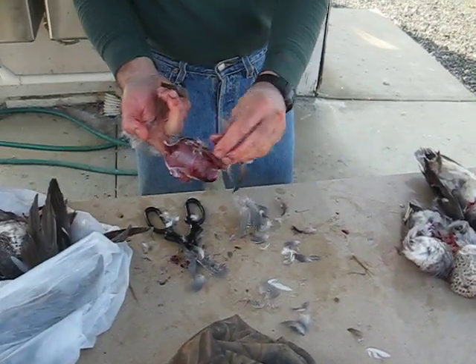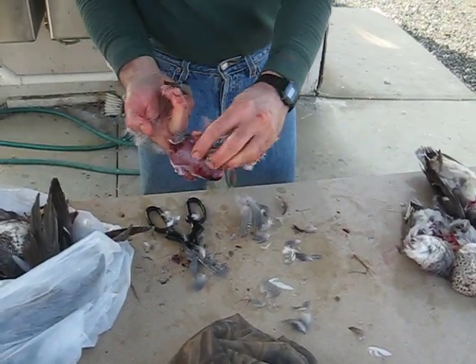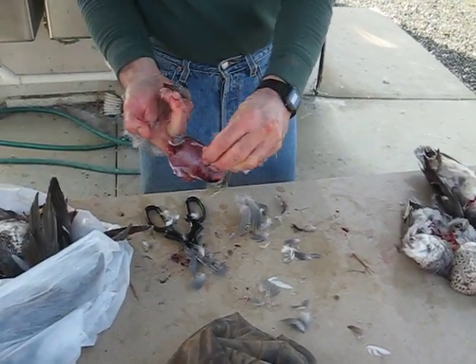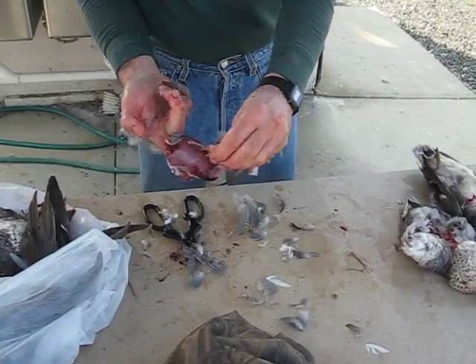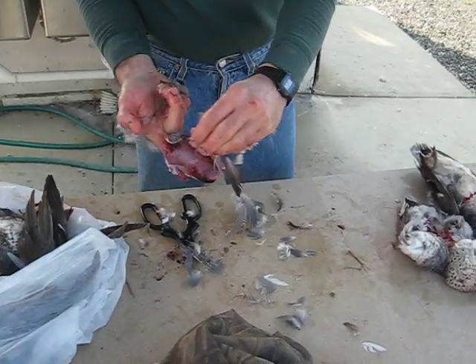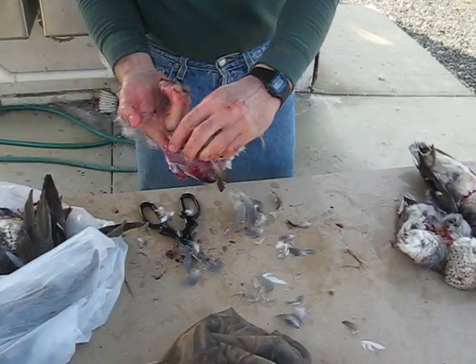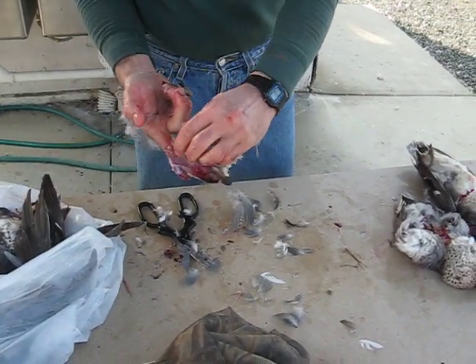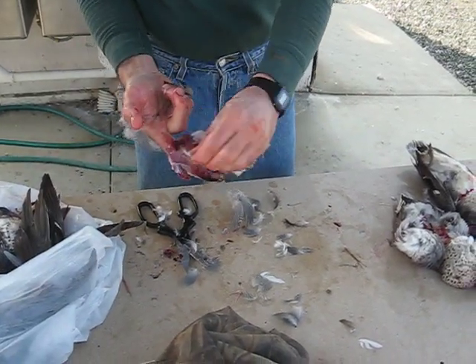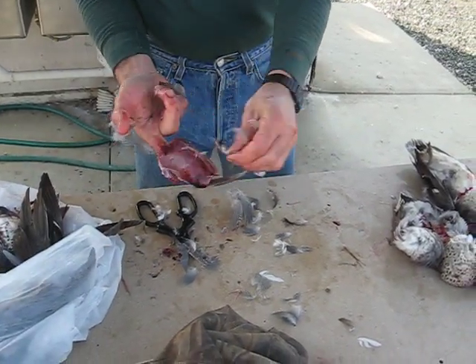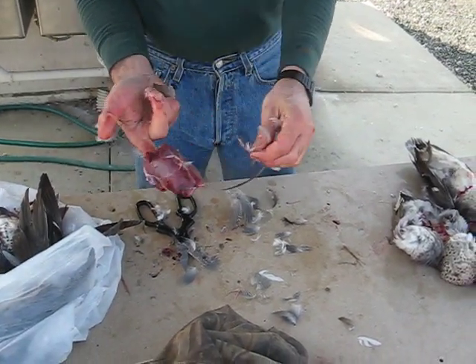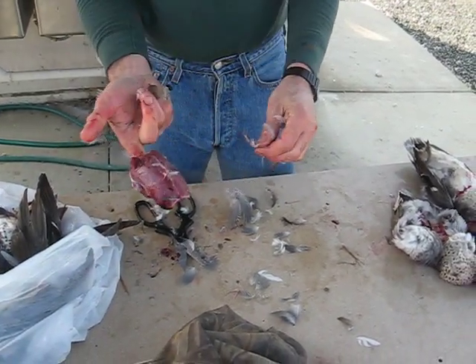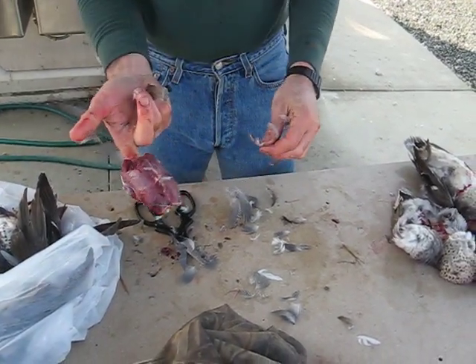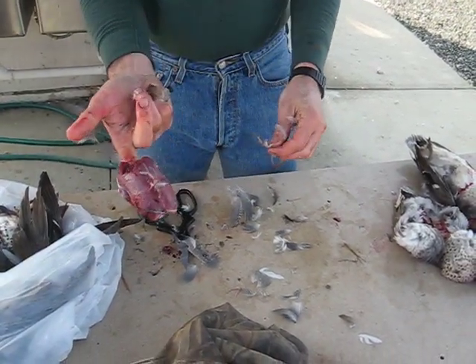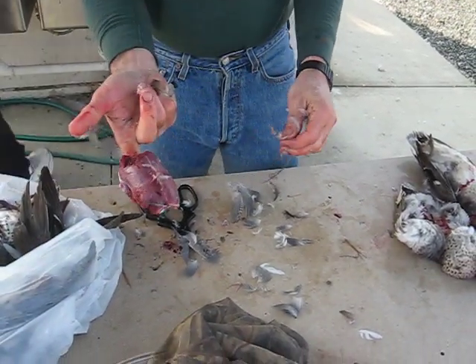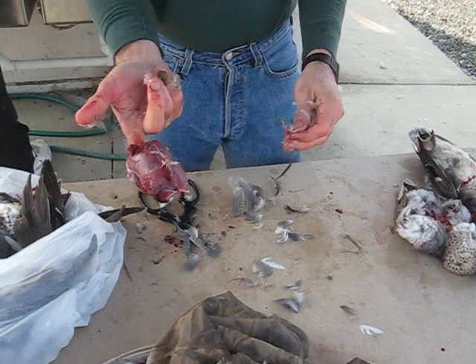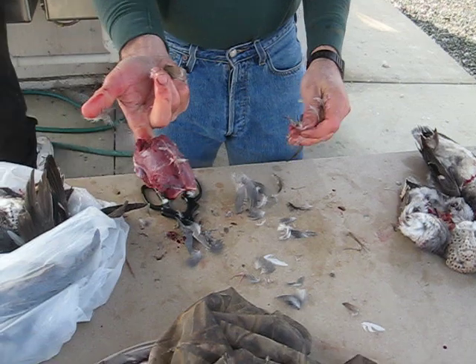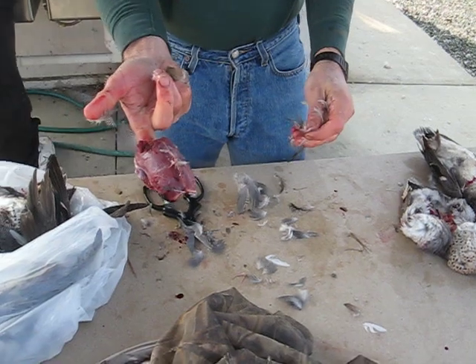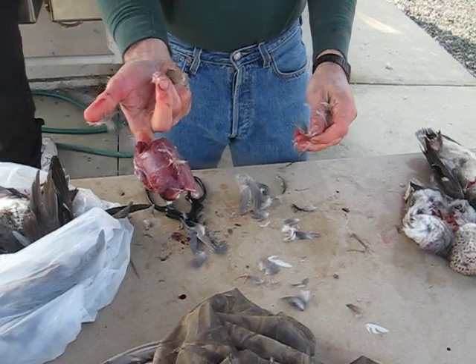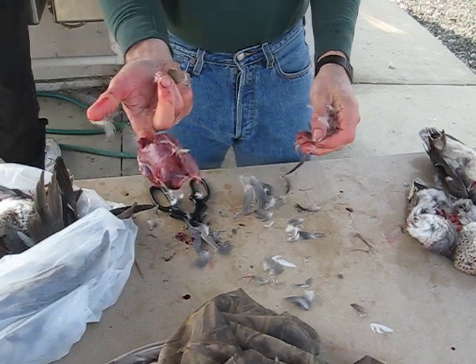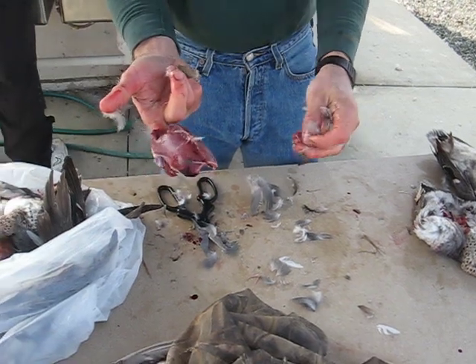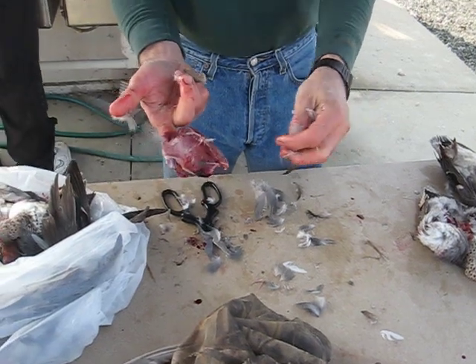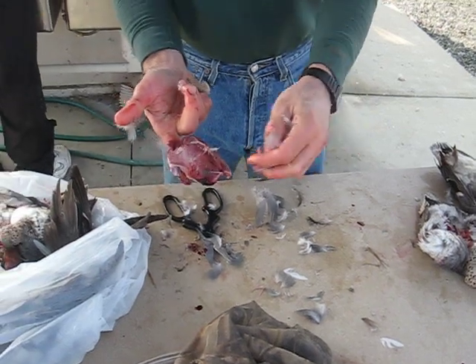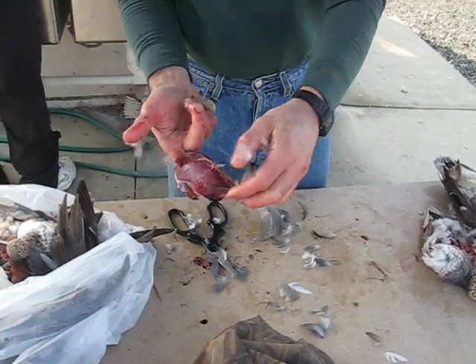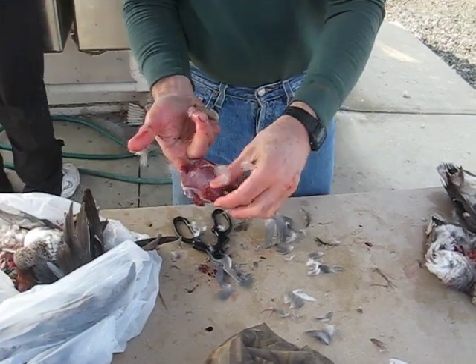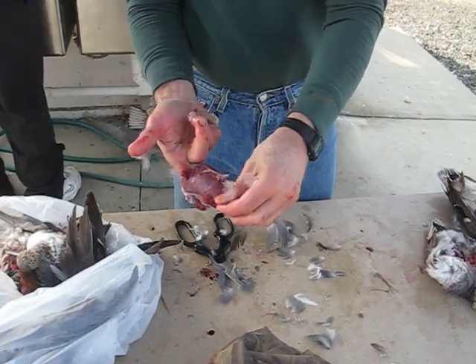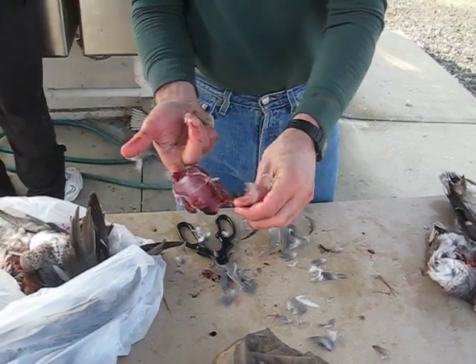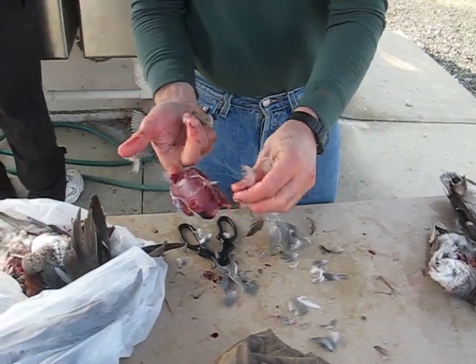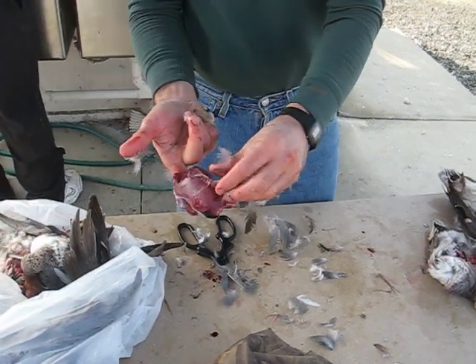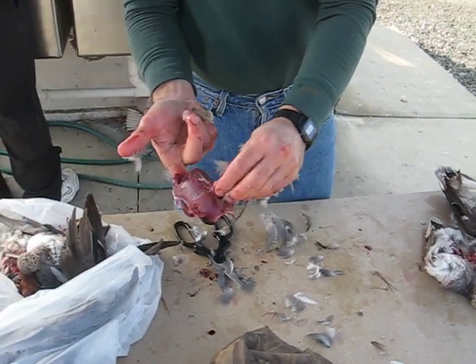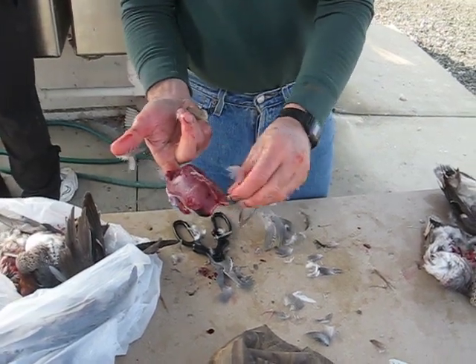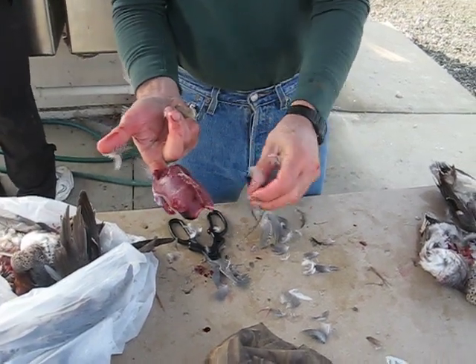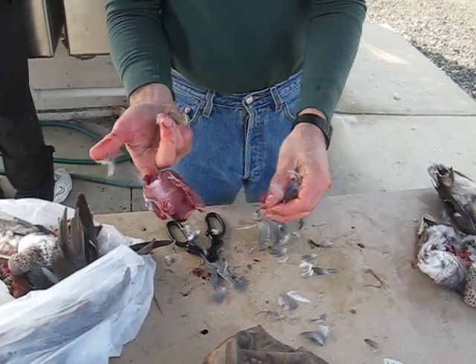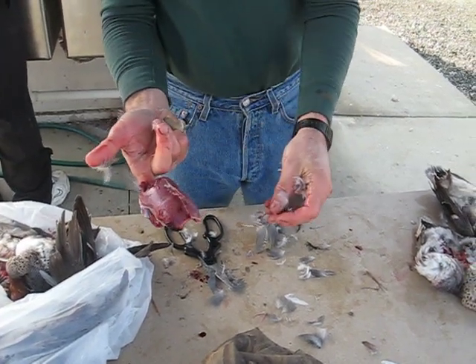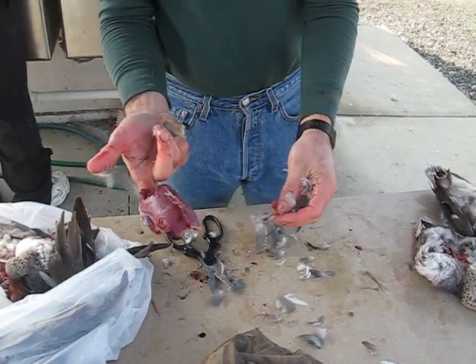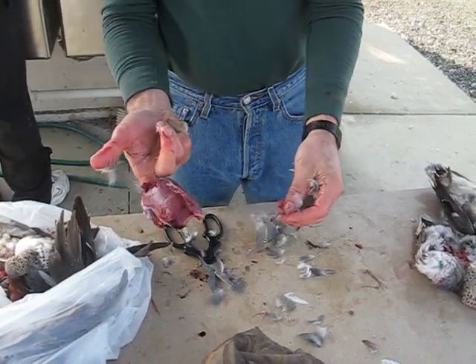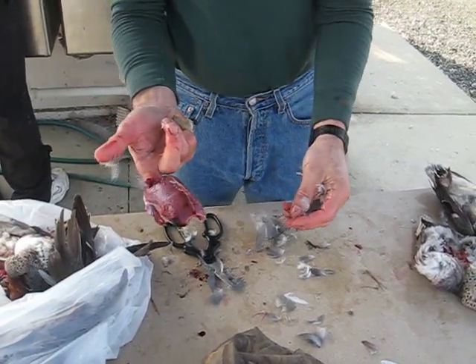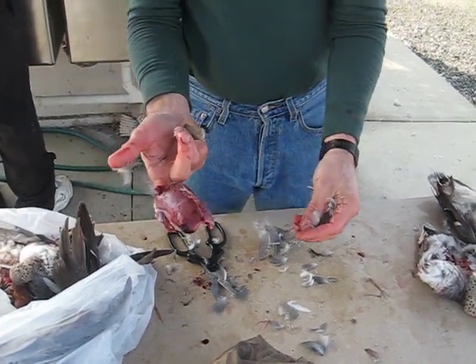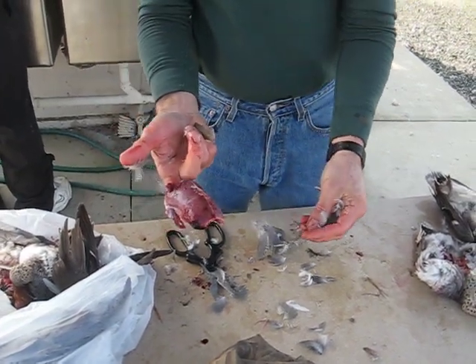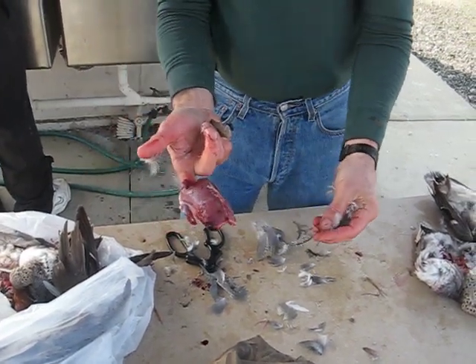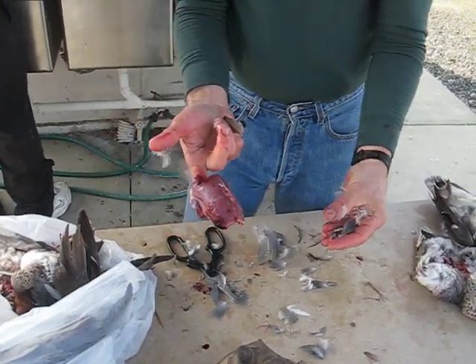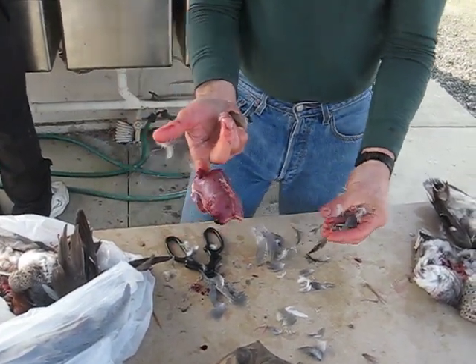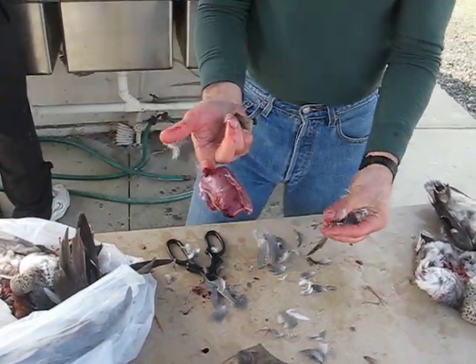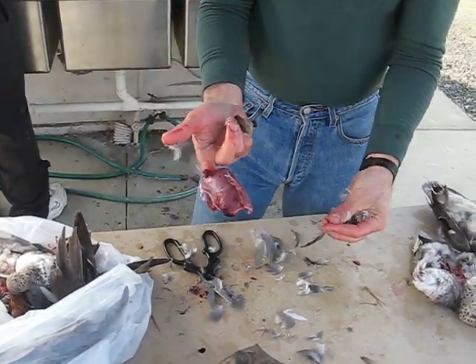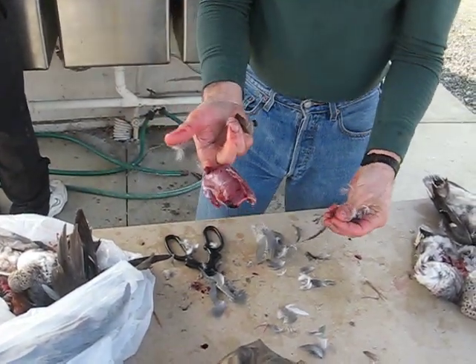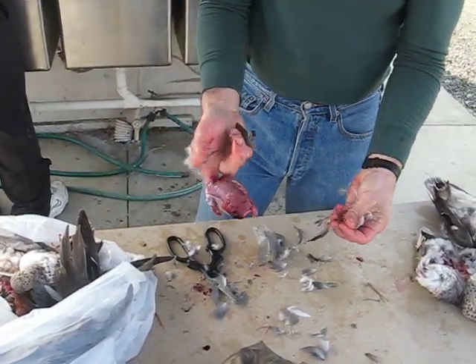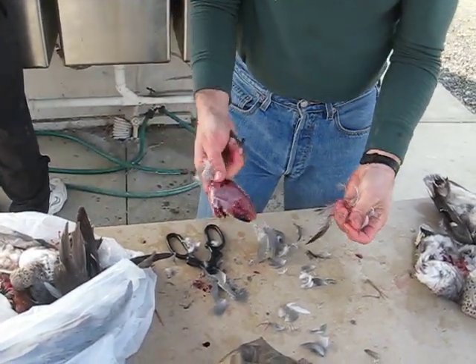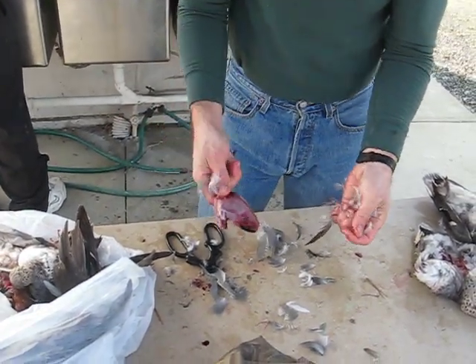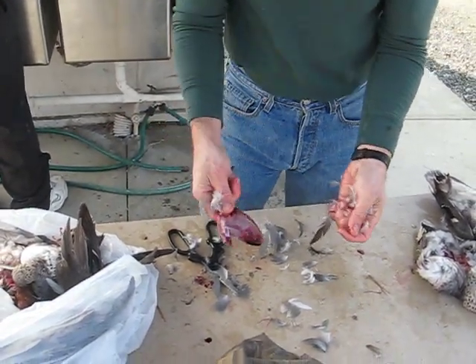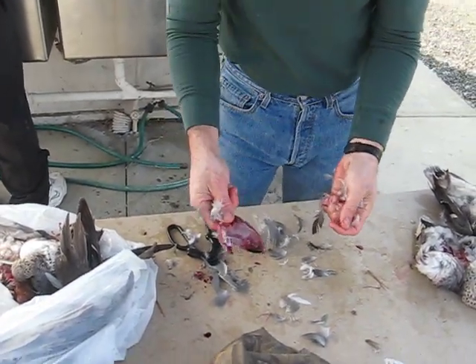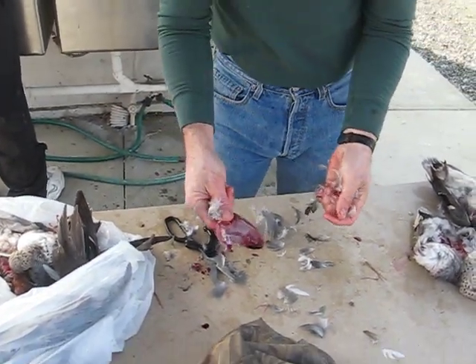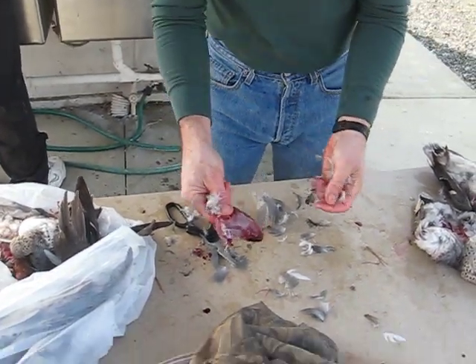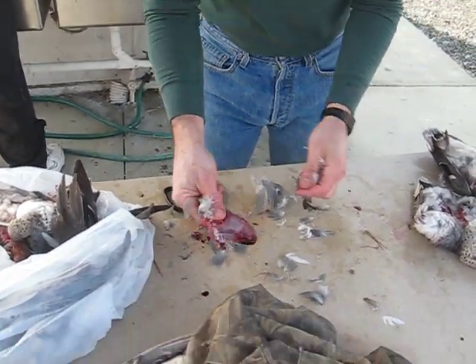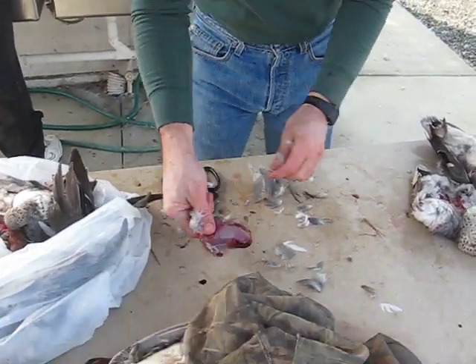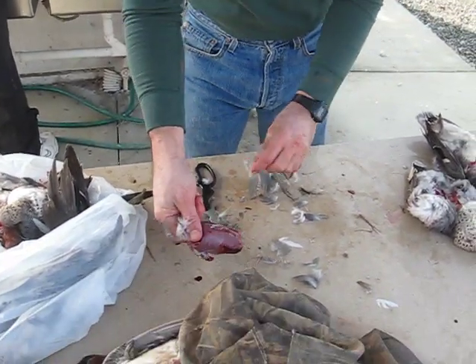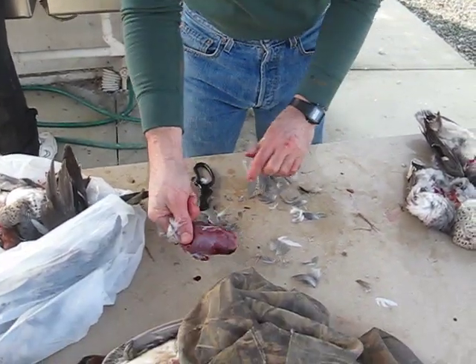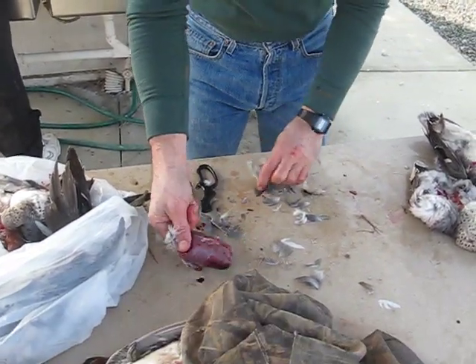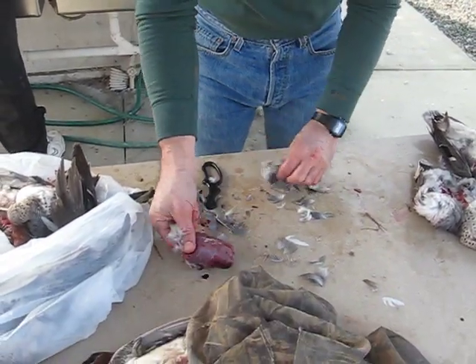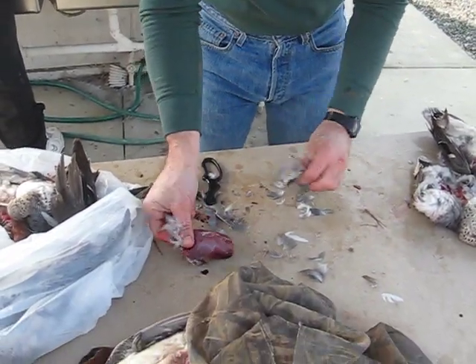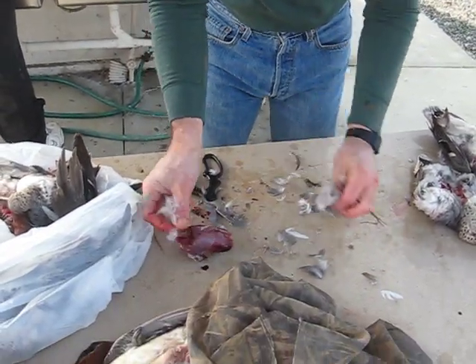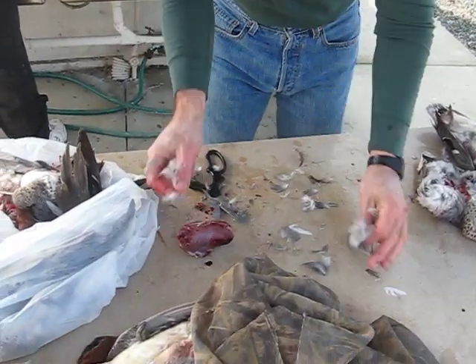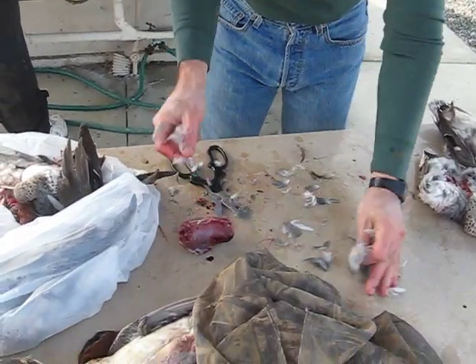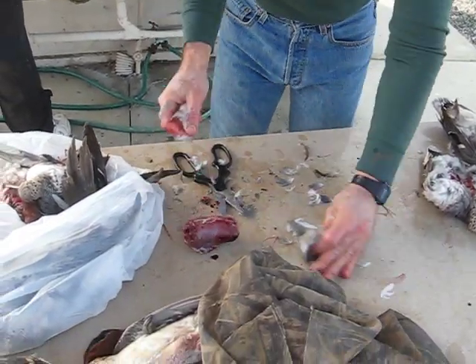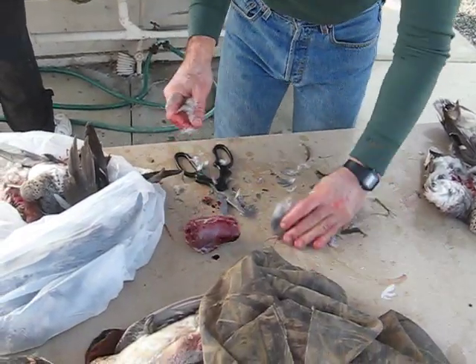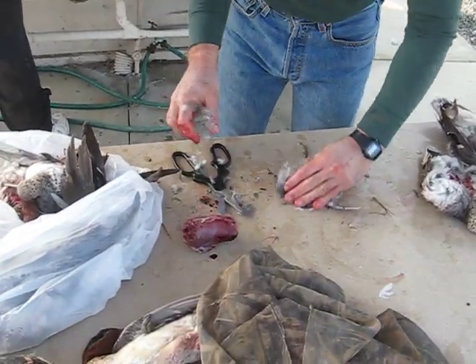There you go, one little breast — and I'm a breast man. And you like dark meat. And I like dark meat too.